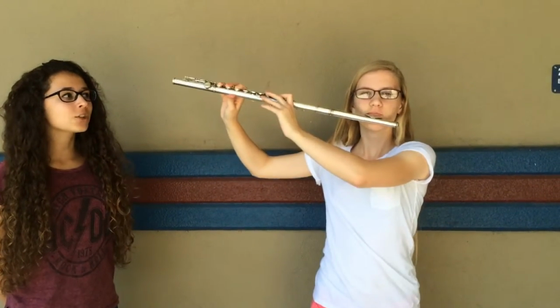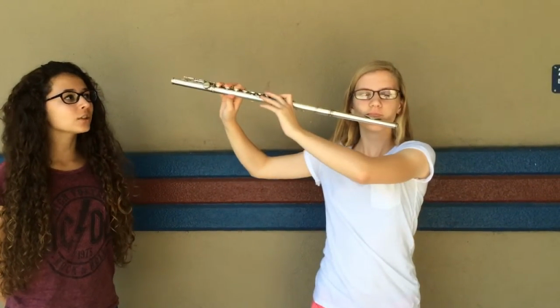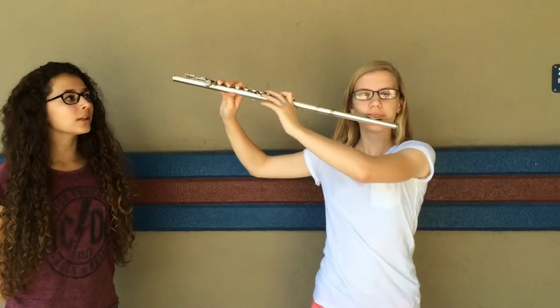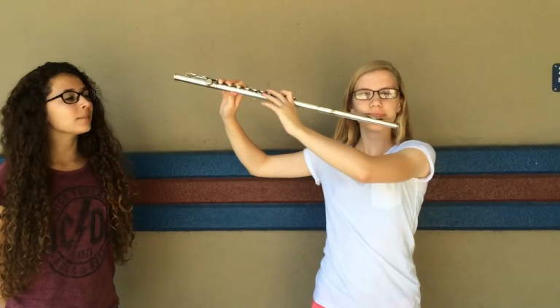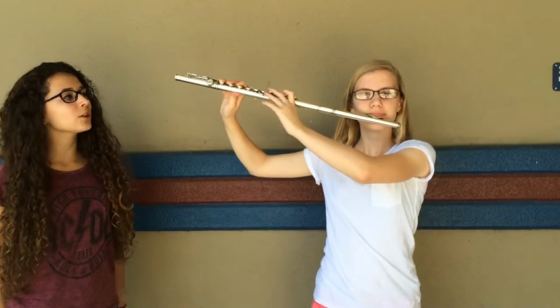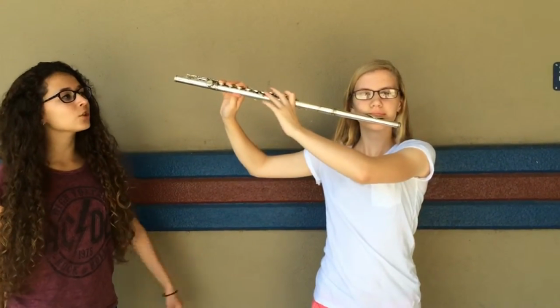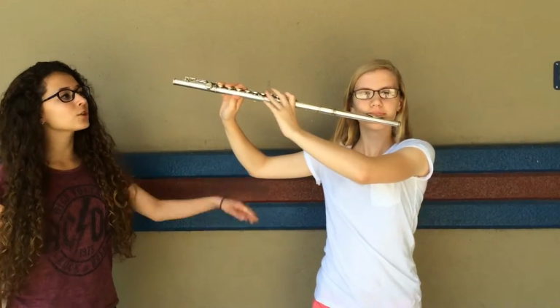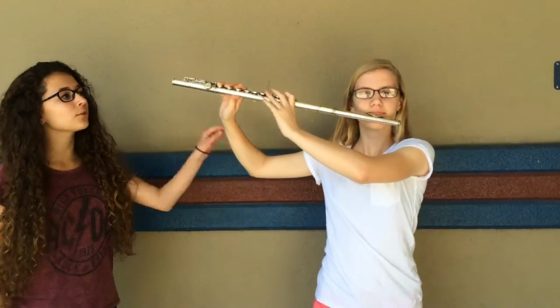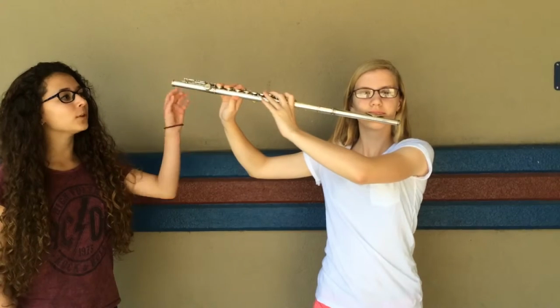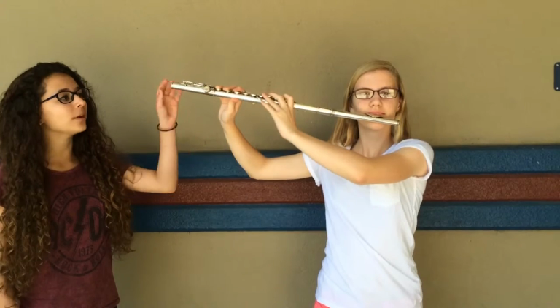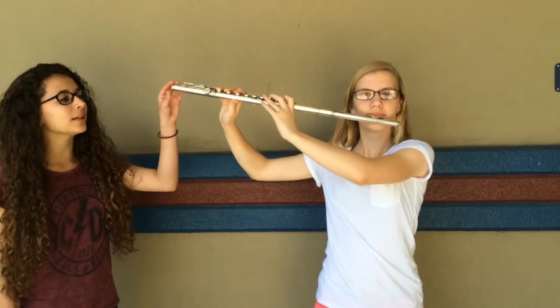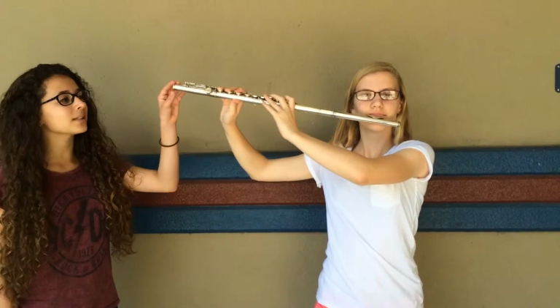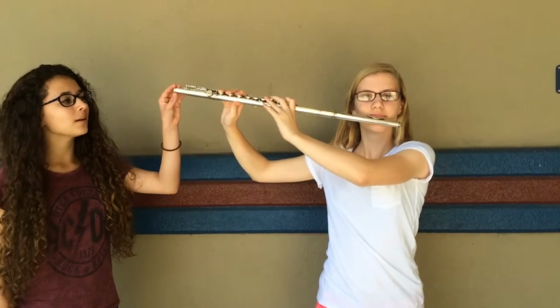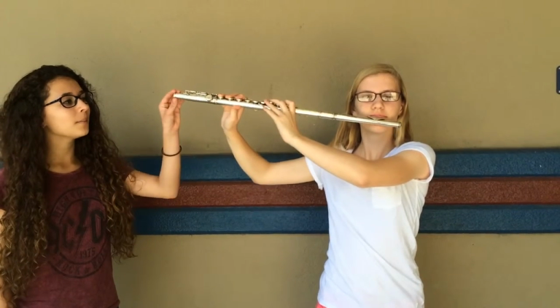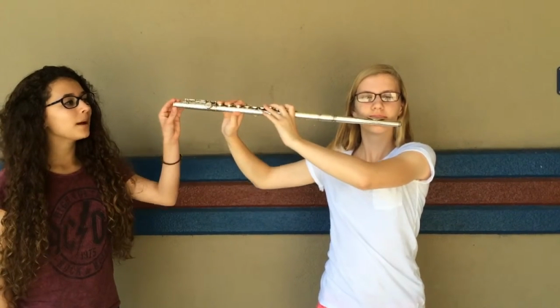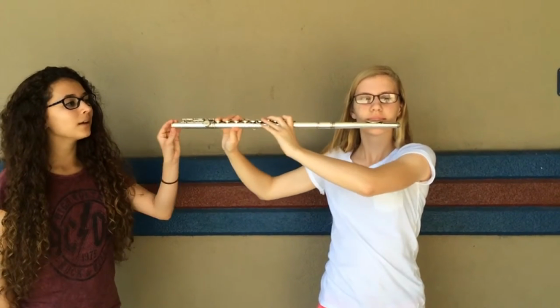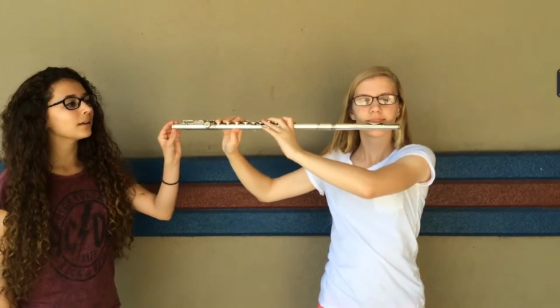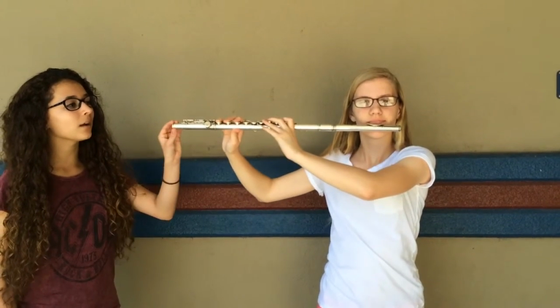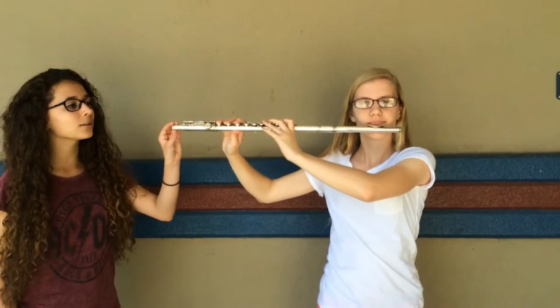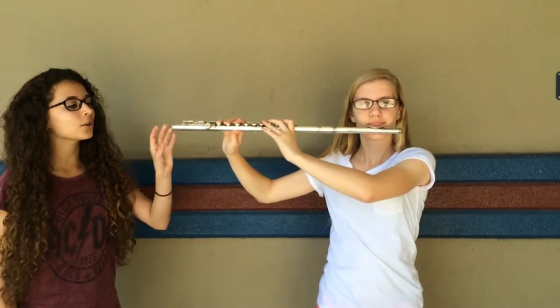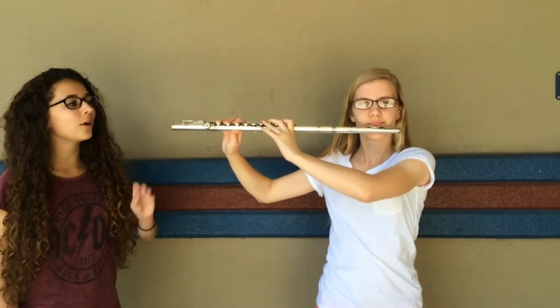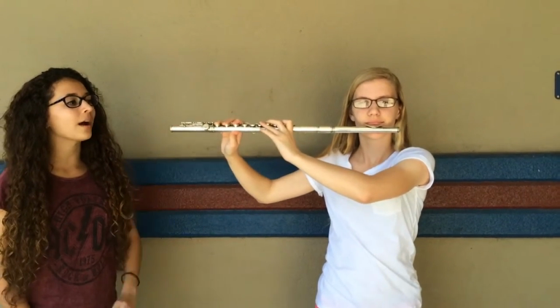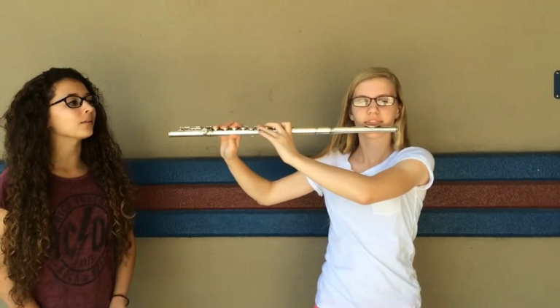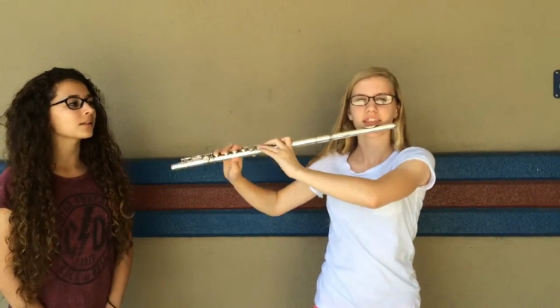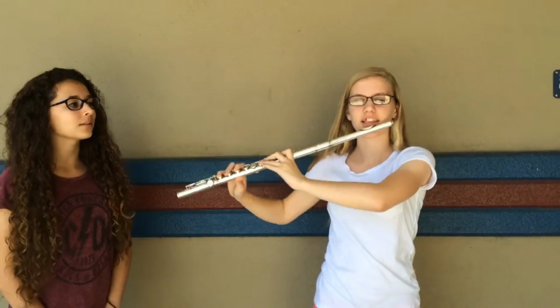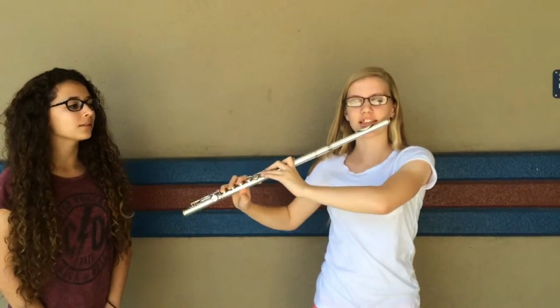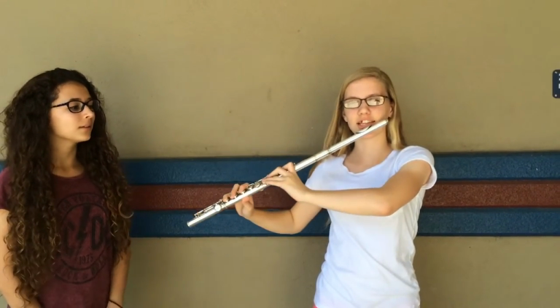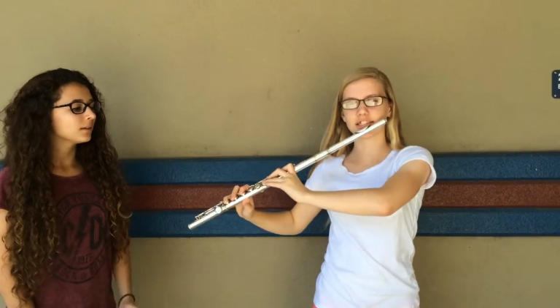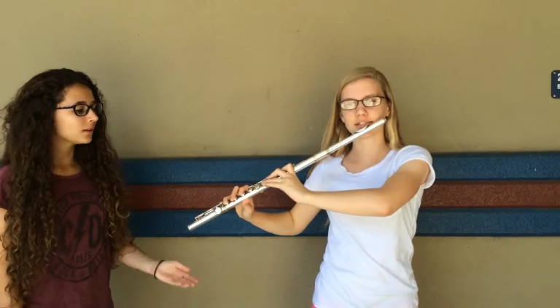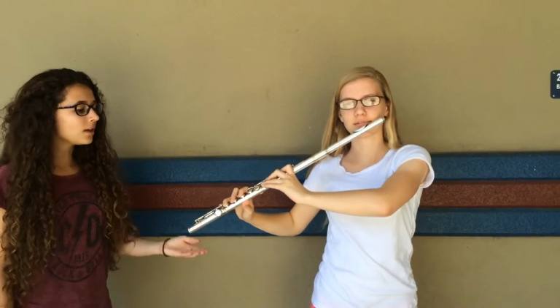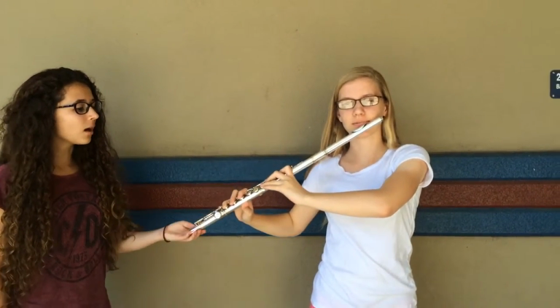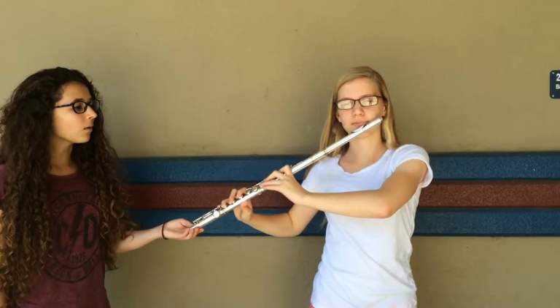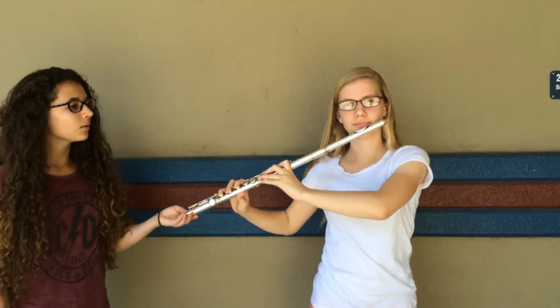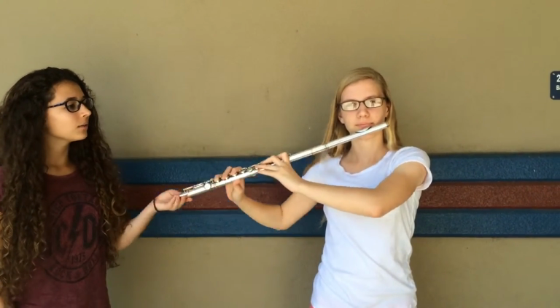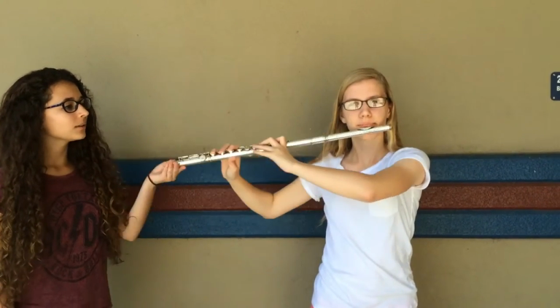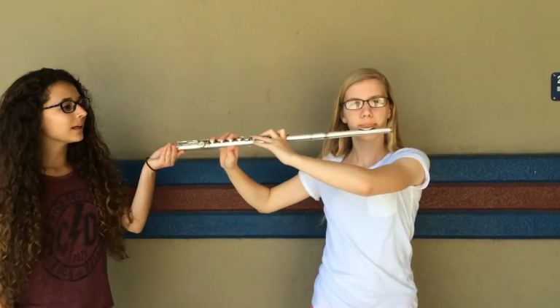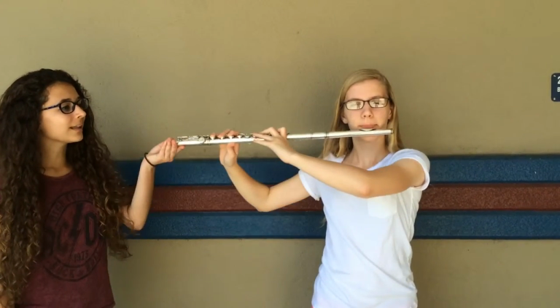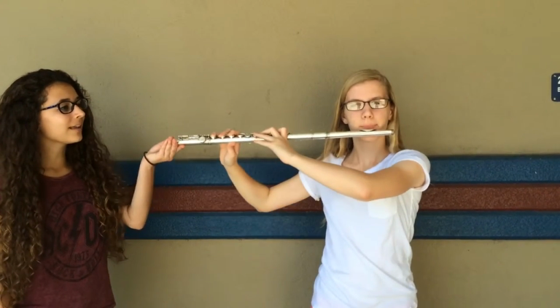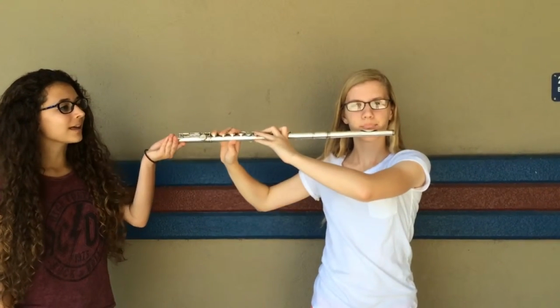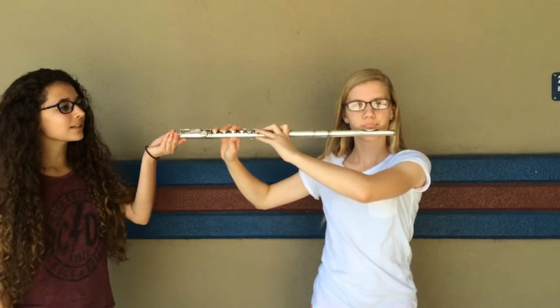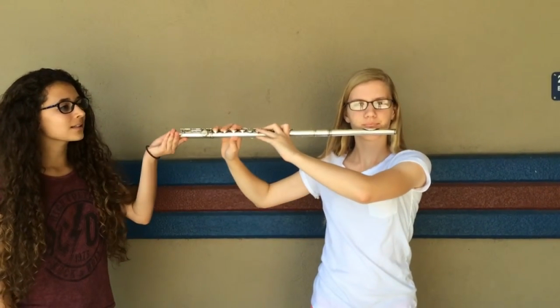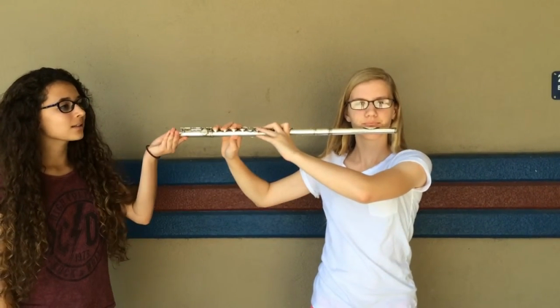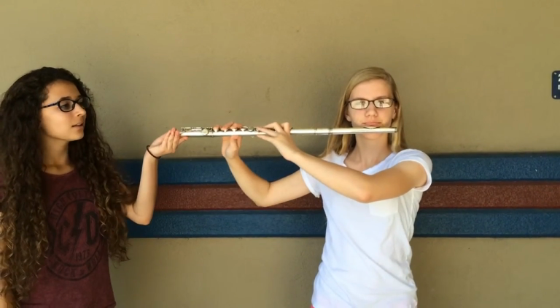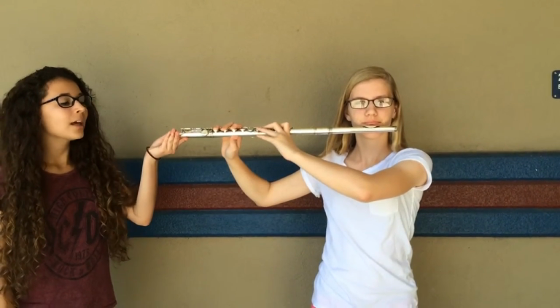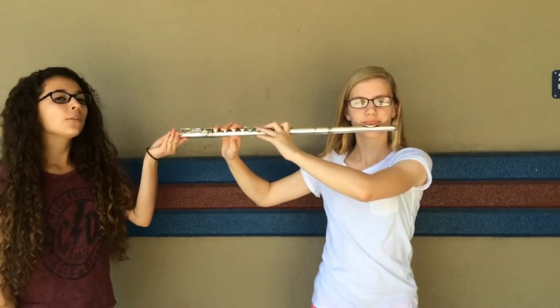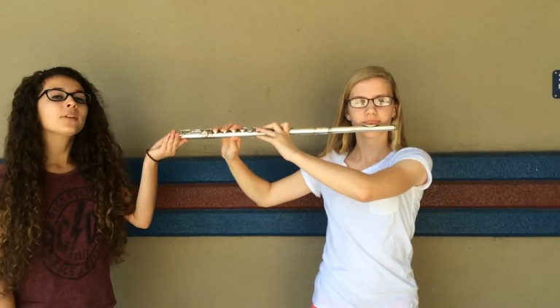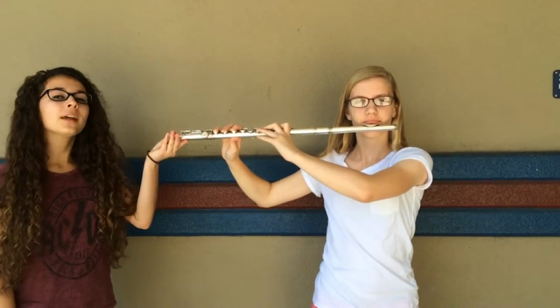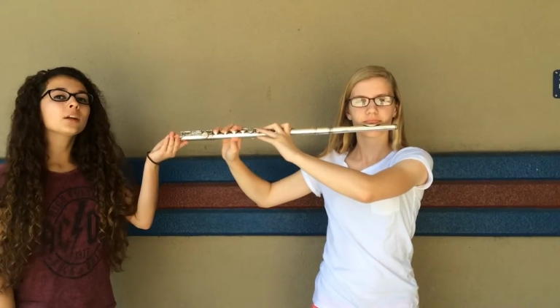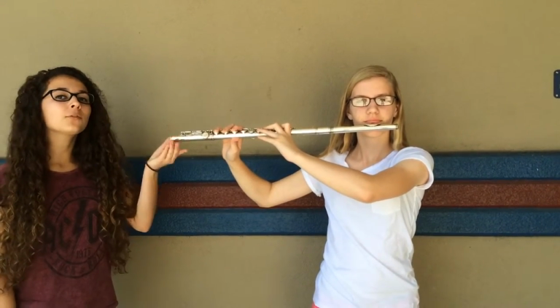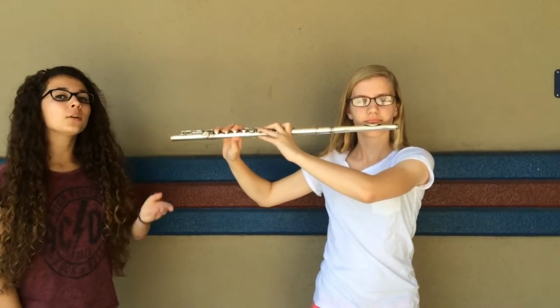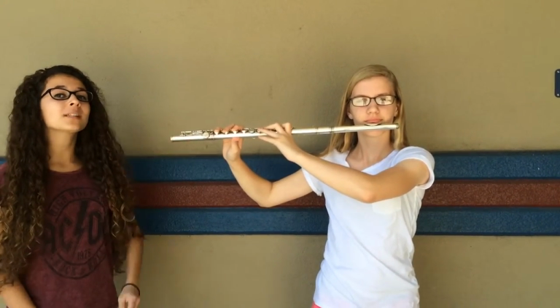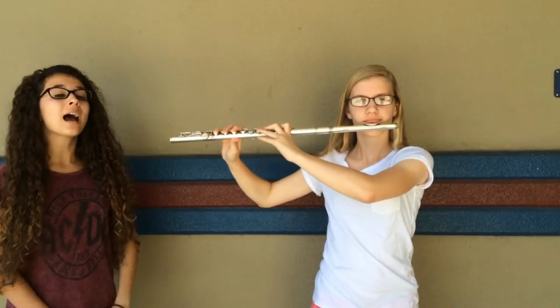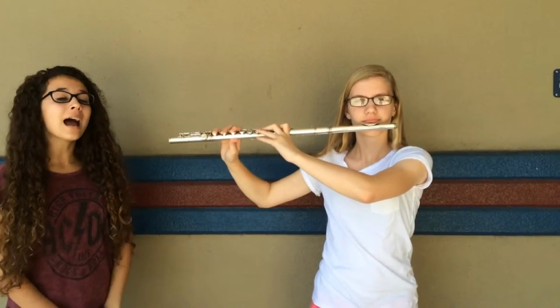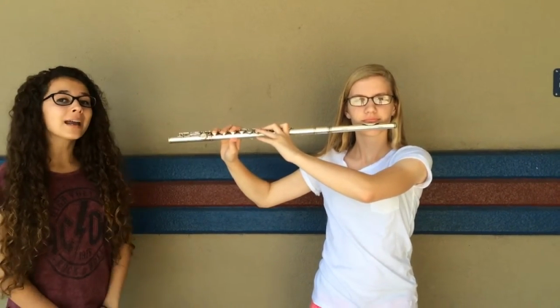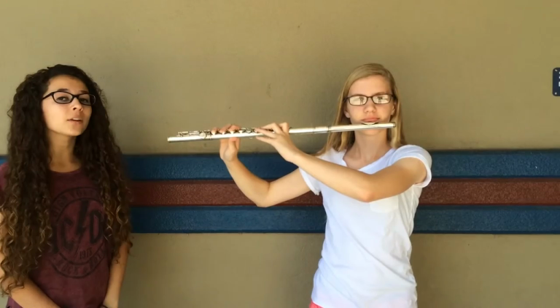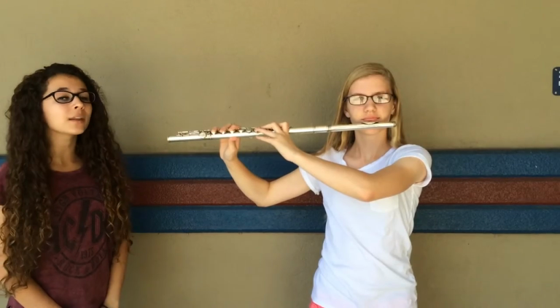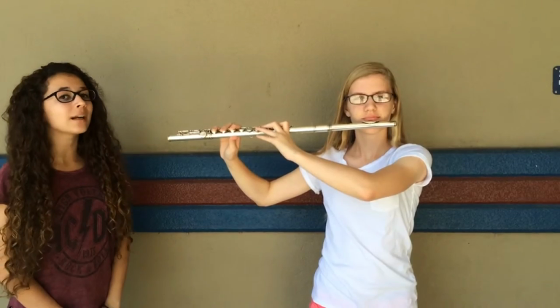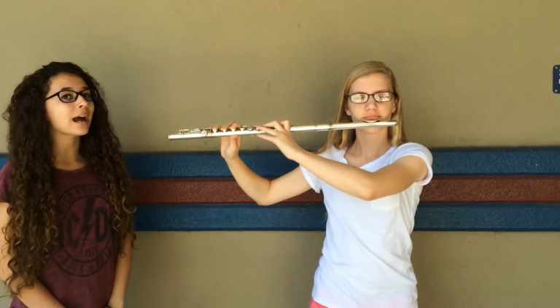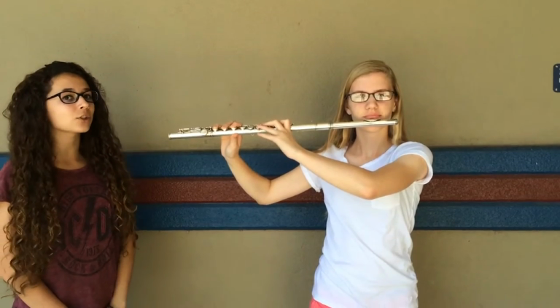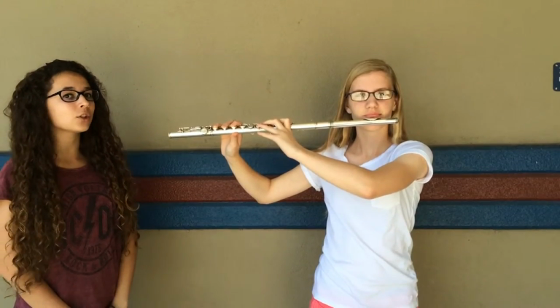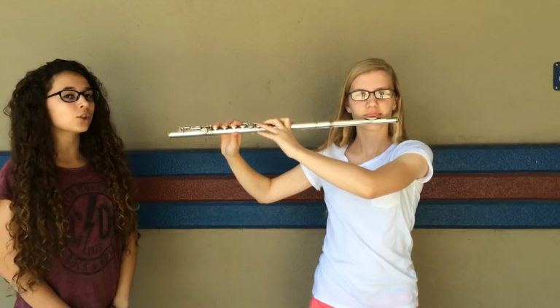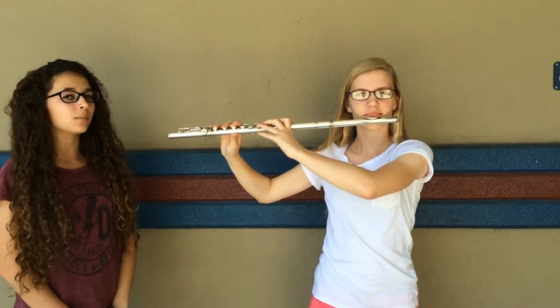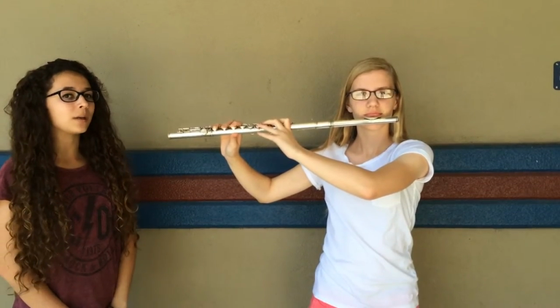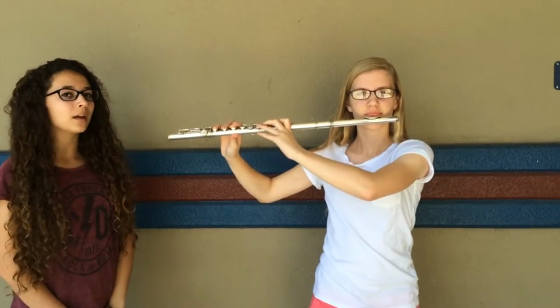Additionally, make sure that your flute is parallel to the ground. Like this? No, like this. It'll feel like your flute is higher than it actually should be.